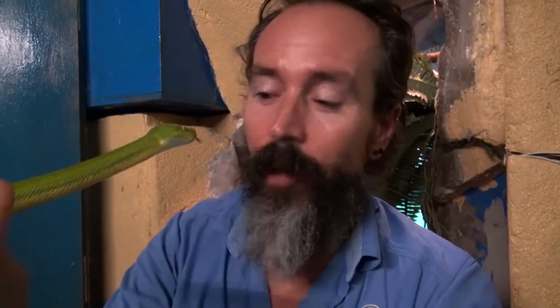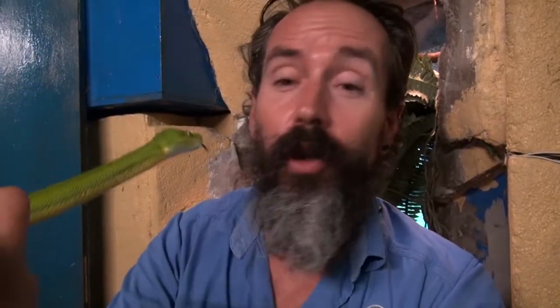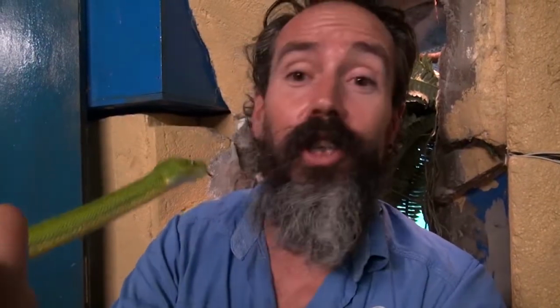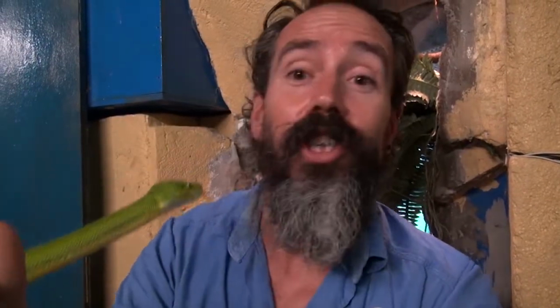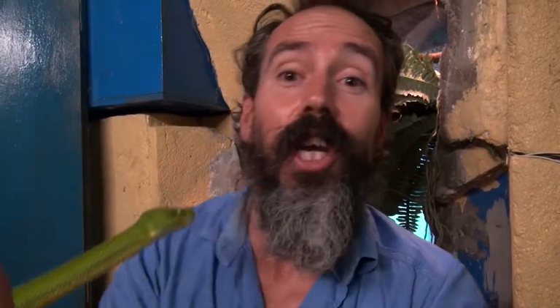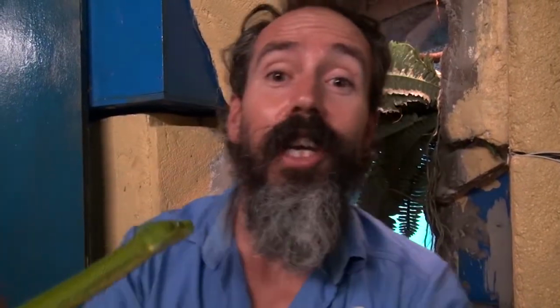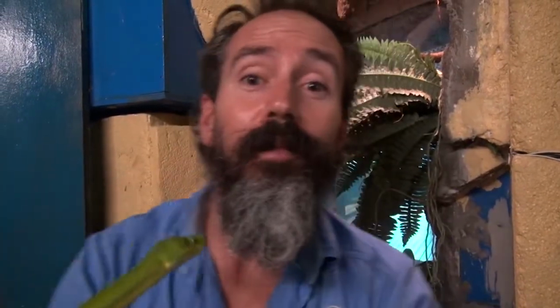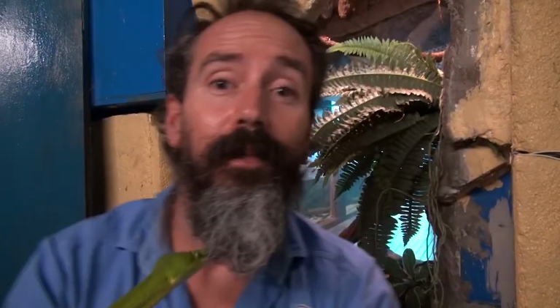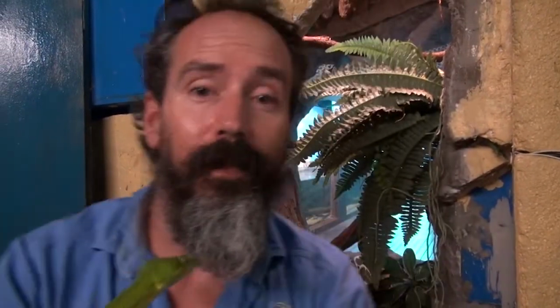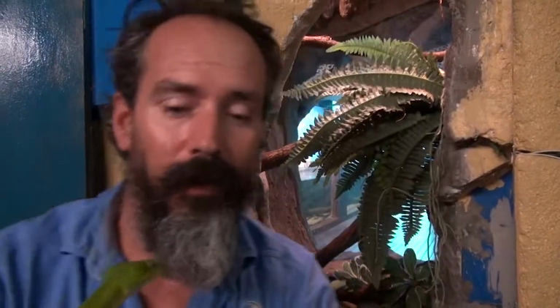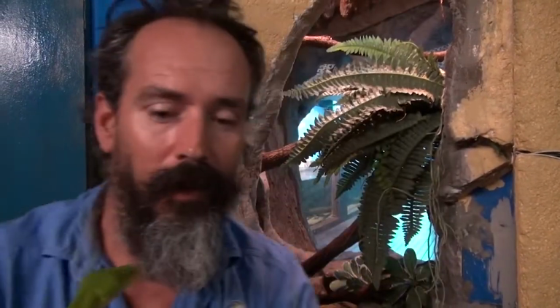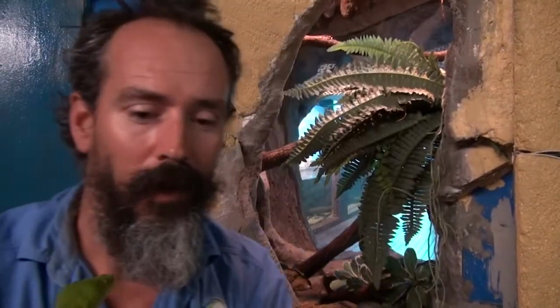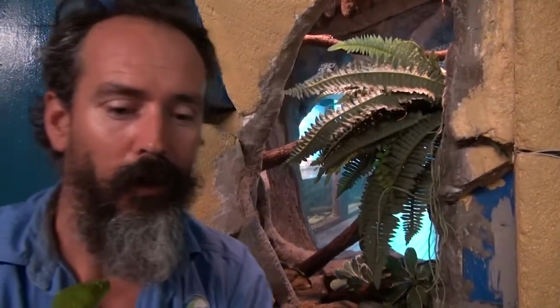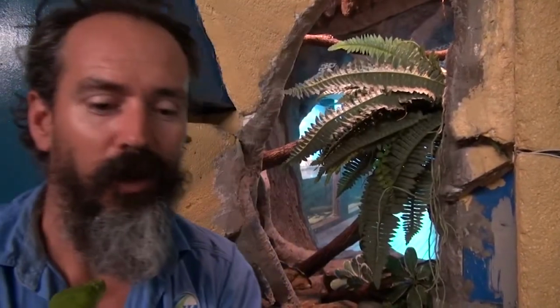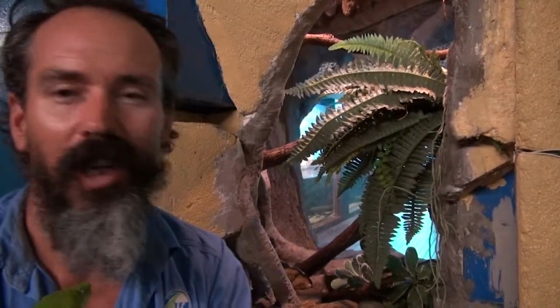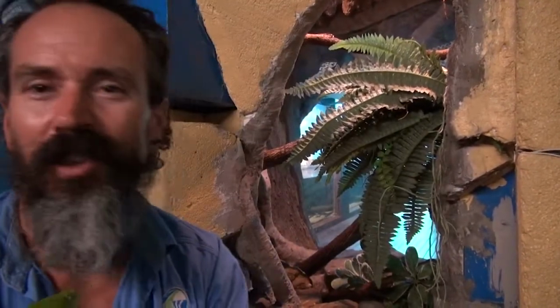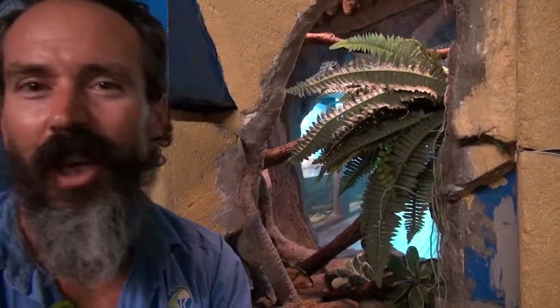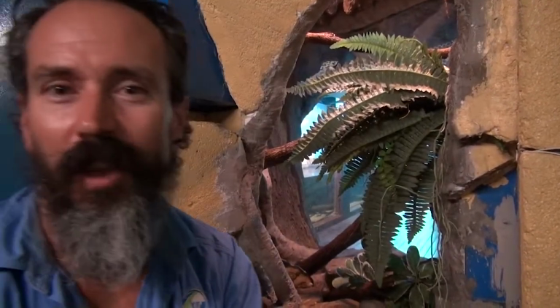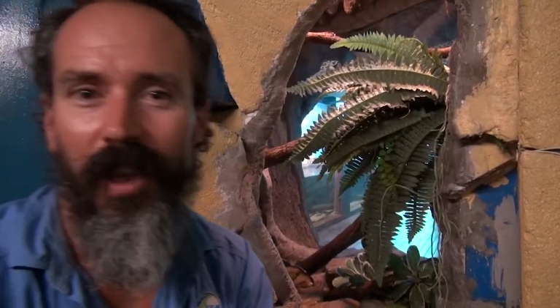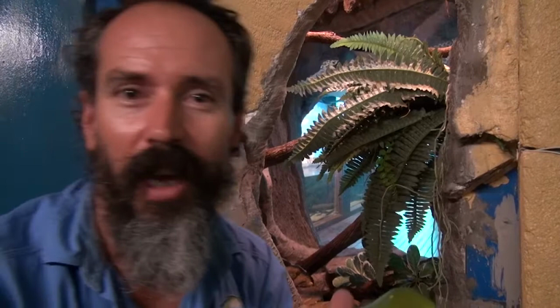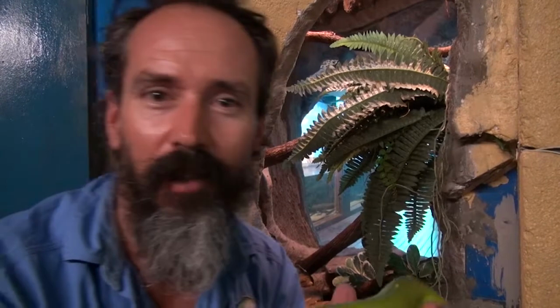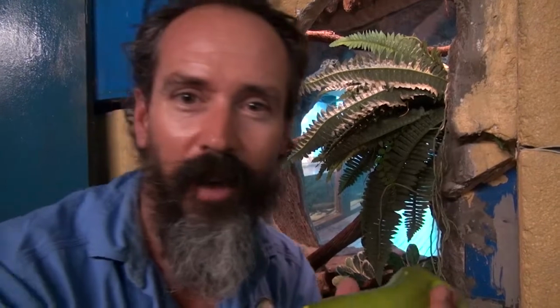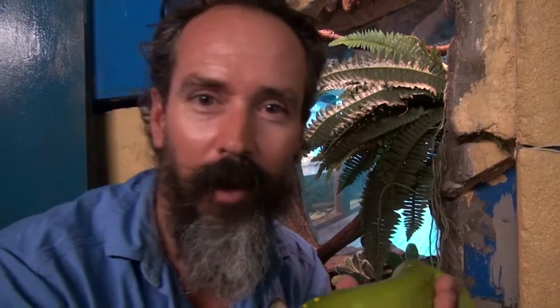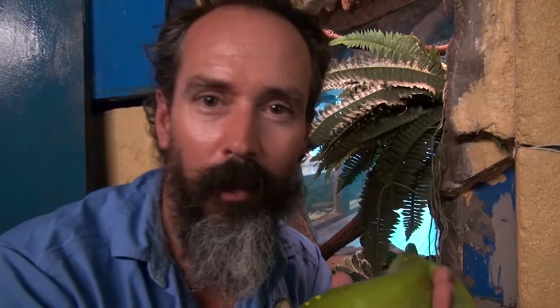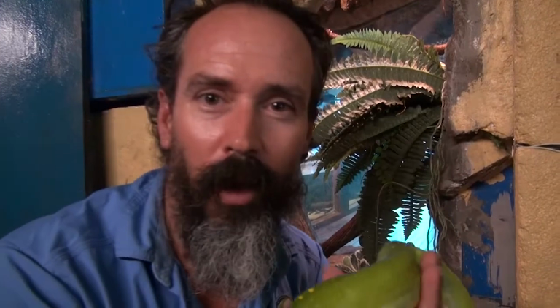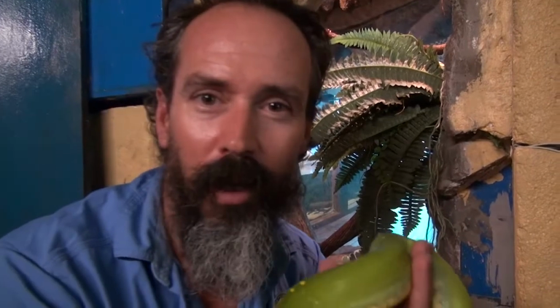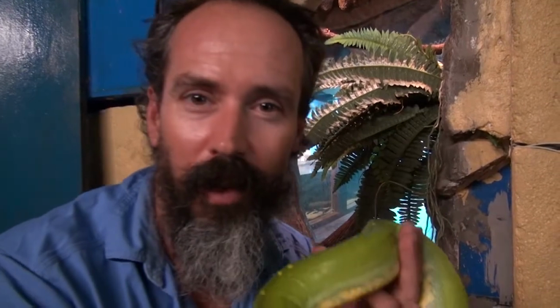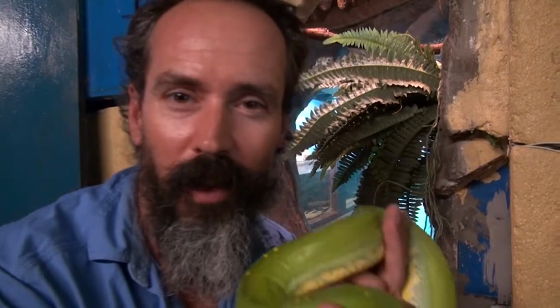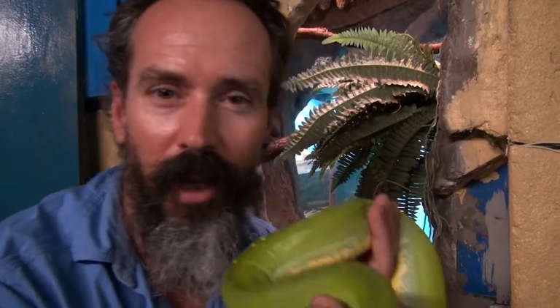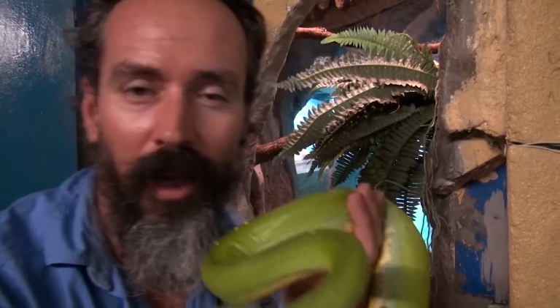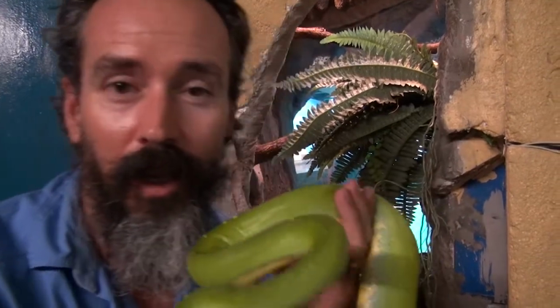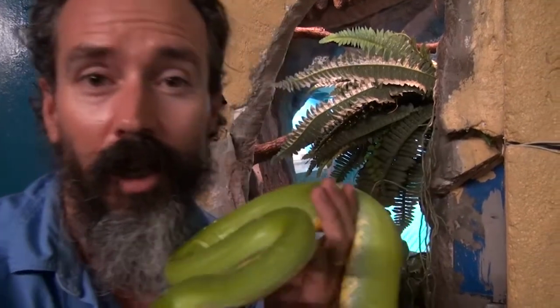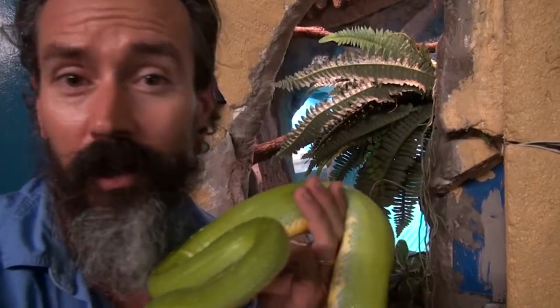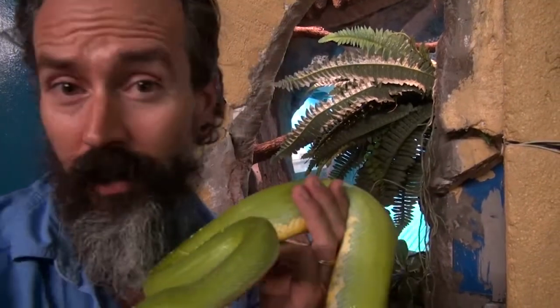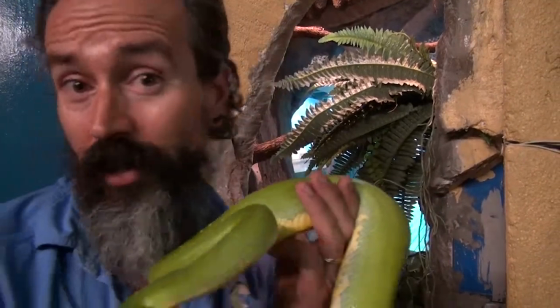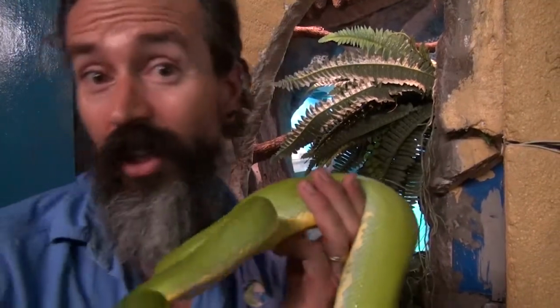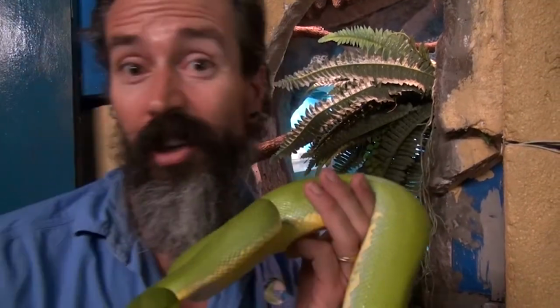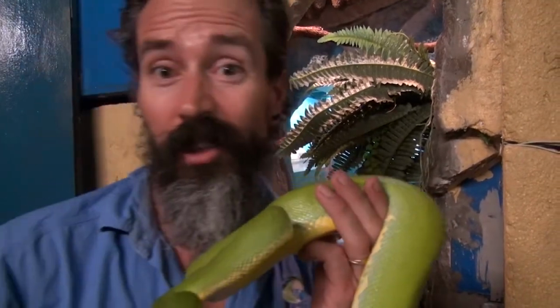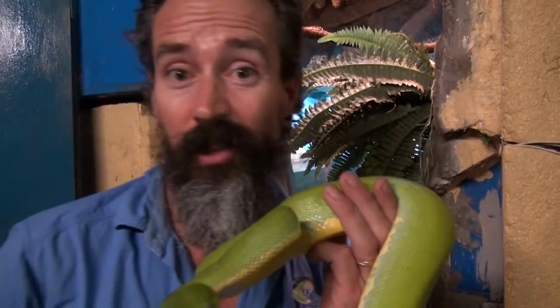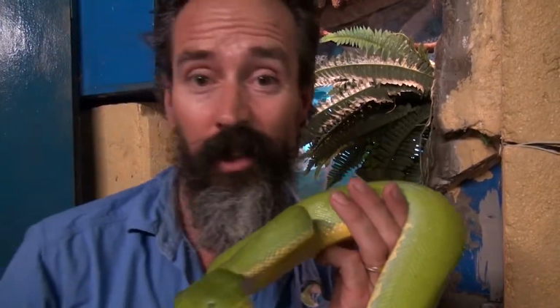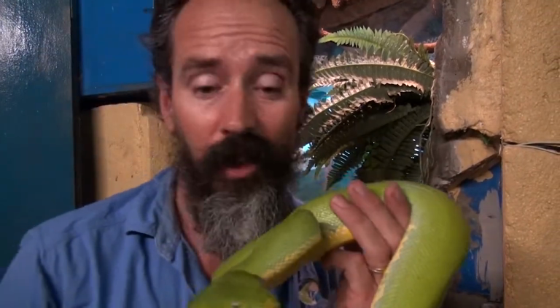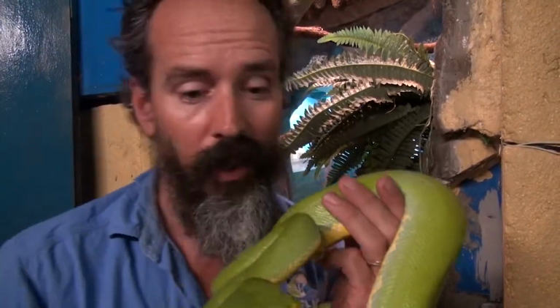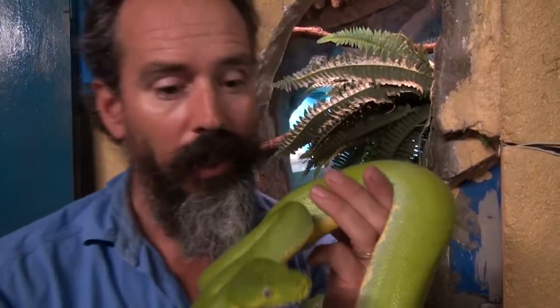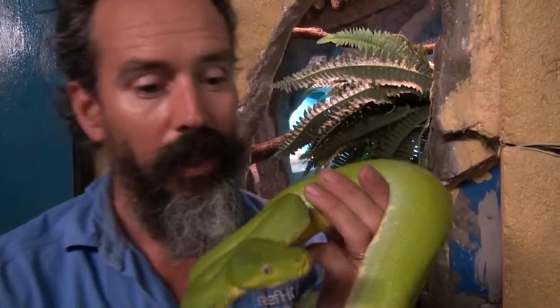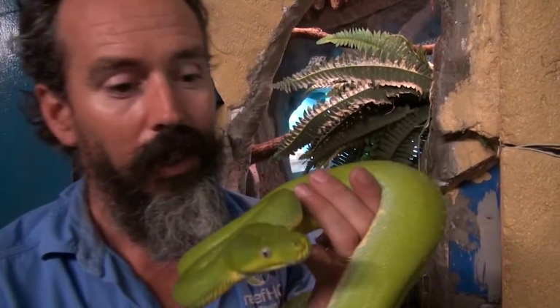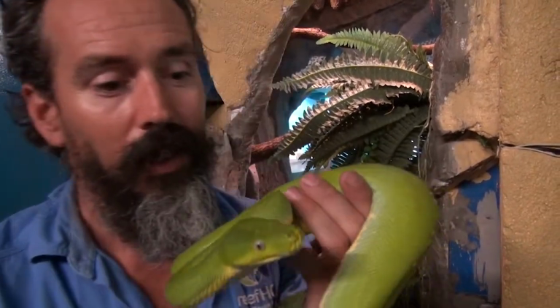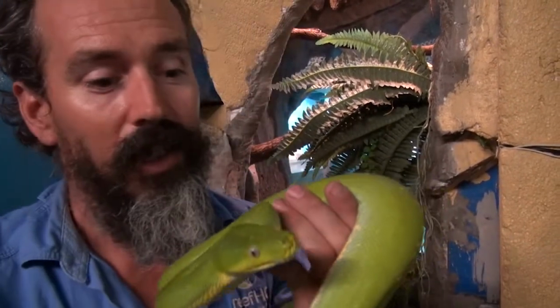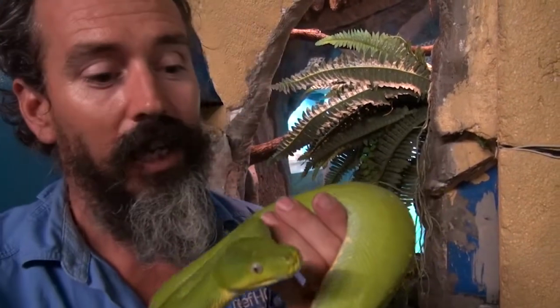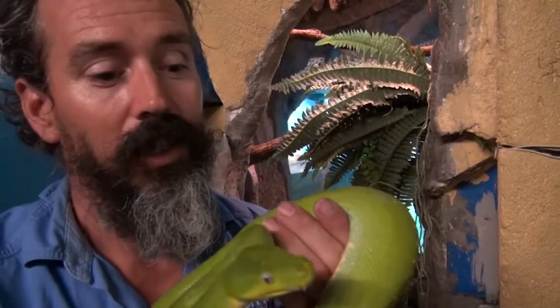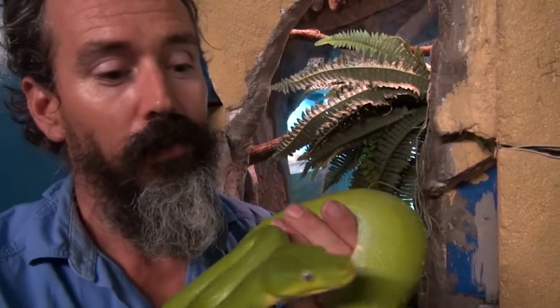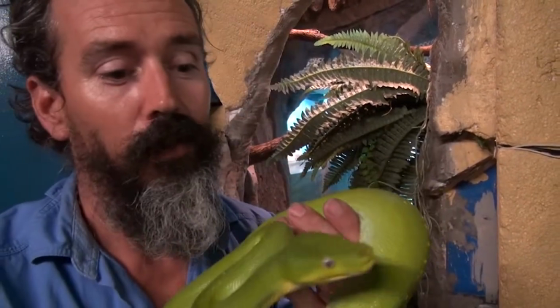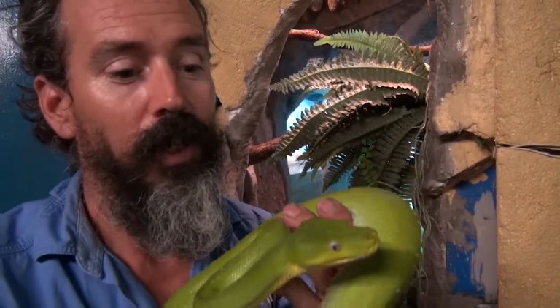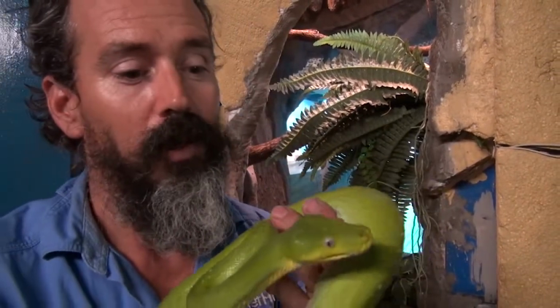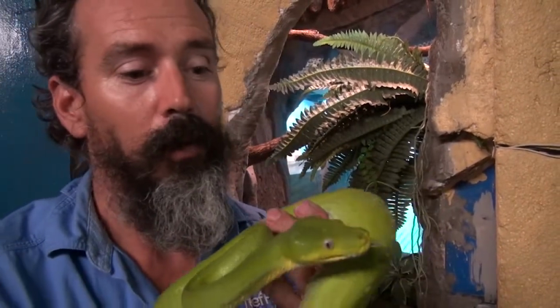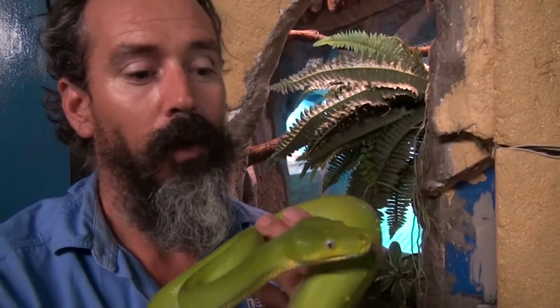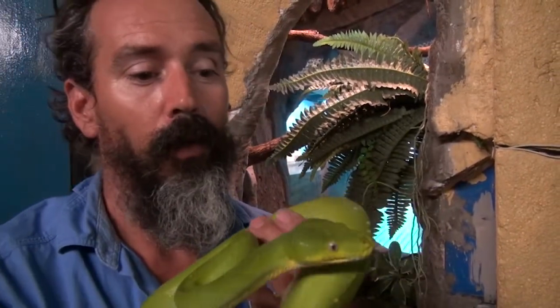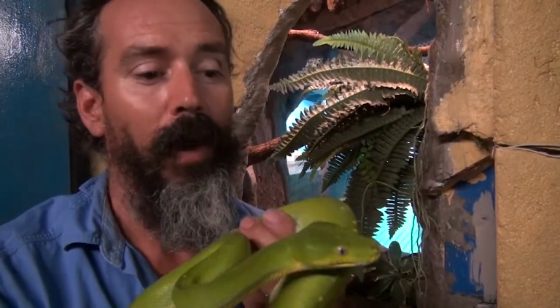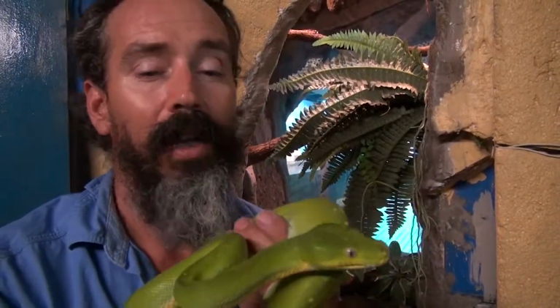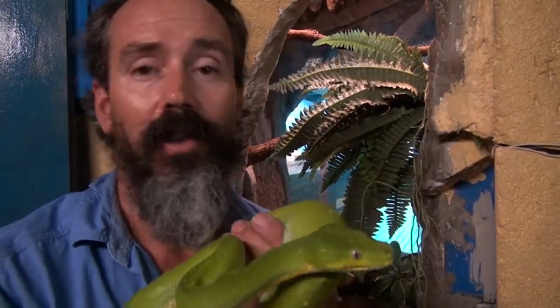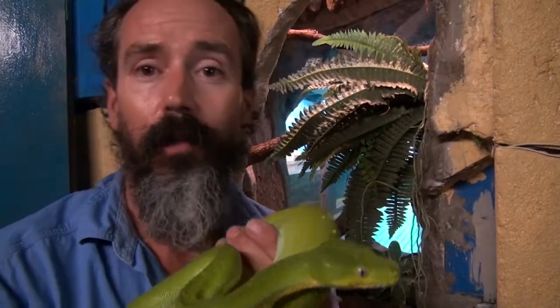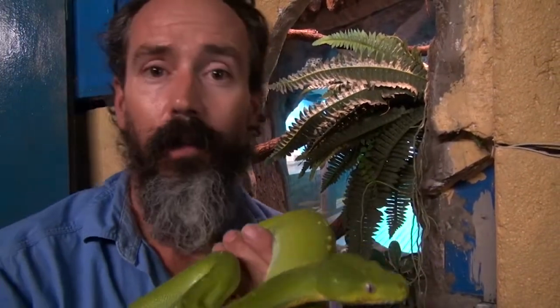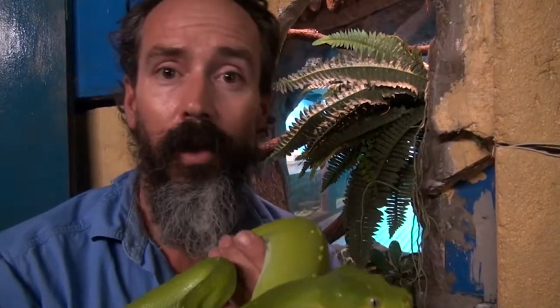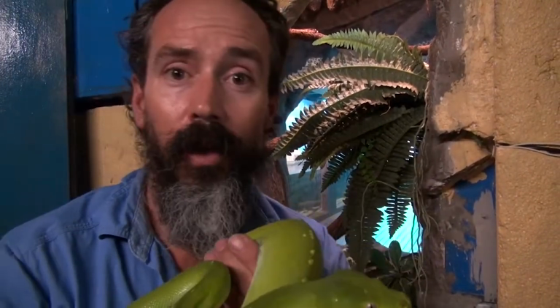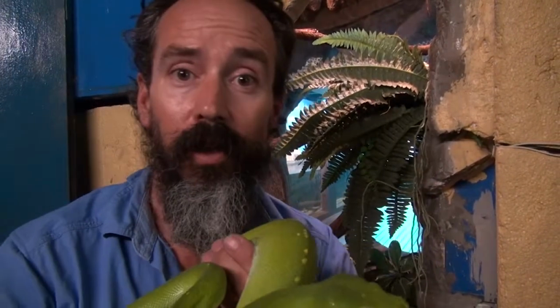Now what does she eat? Well she doesn't go to the cafe and buy anything there — I know she'd like to. She actually feeds upon rats and birds.